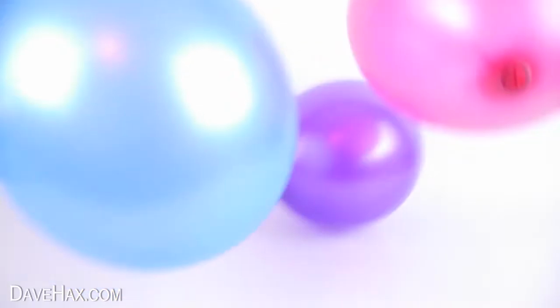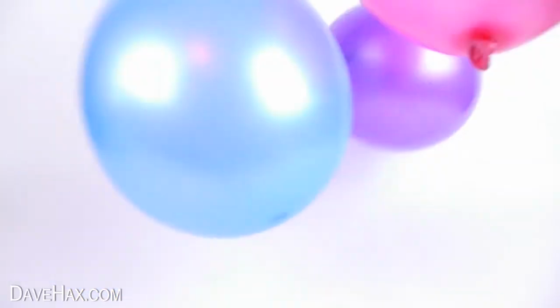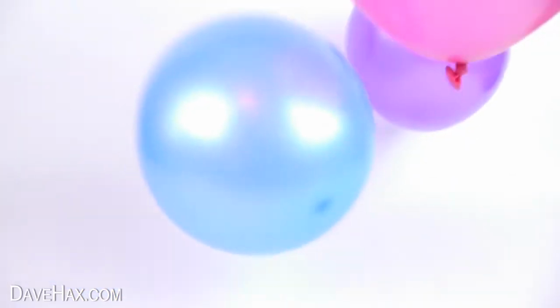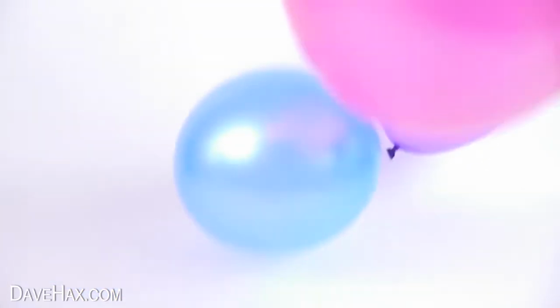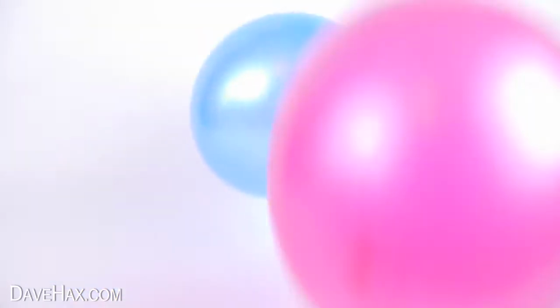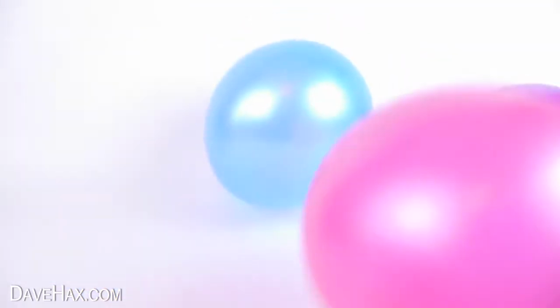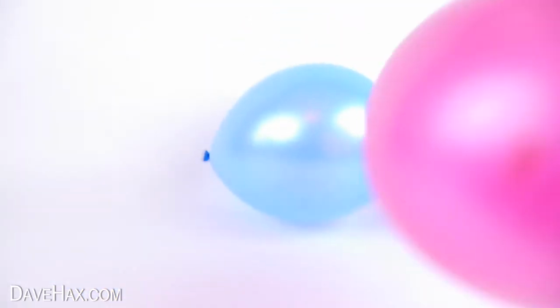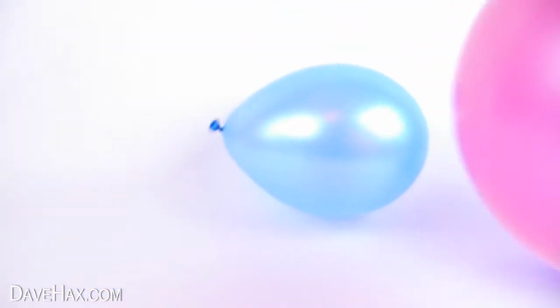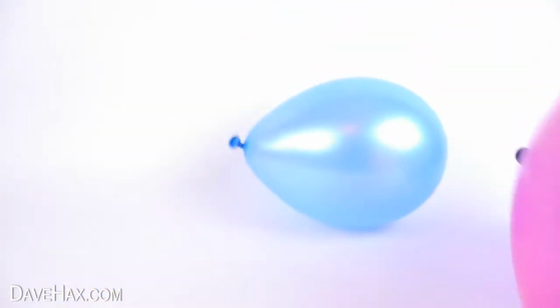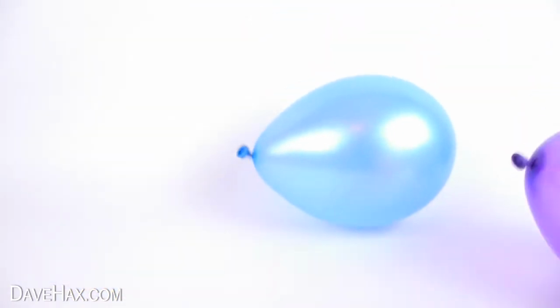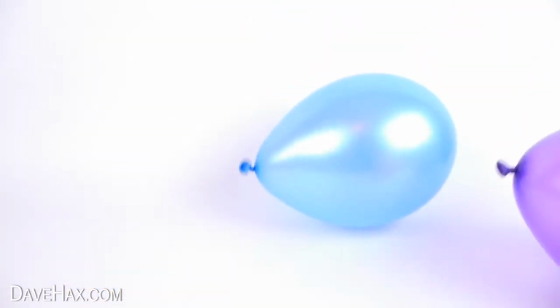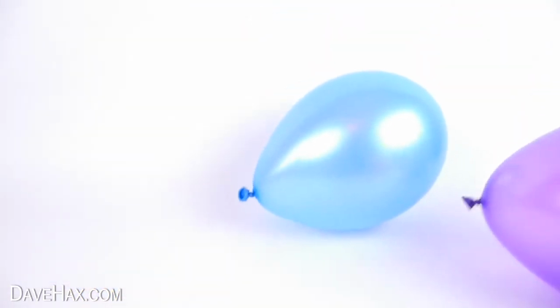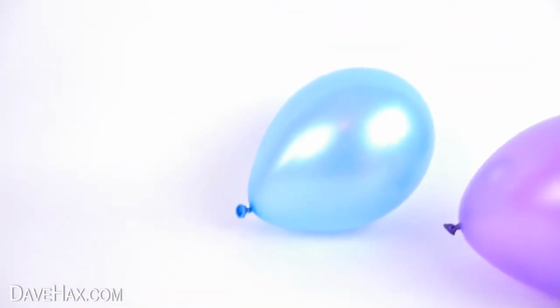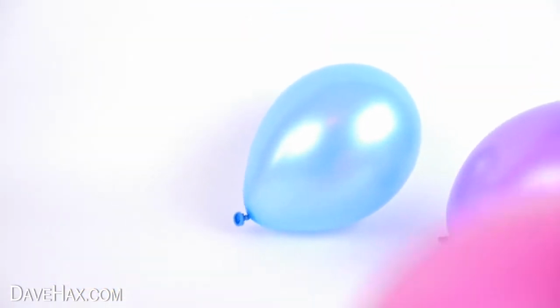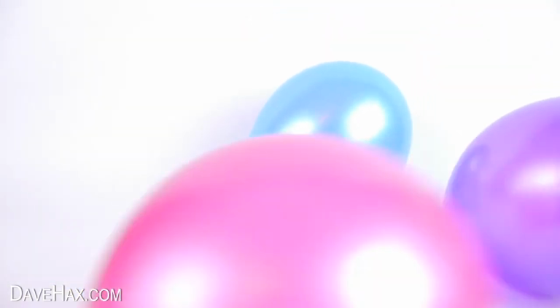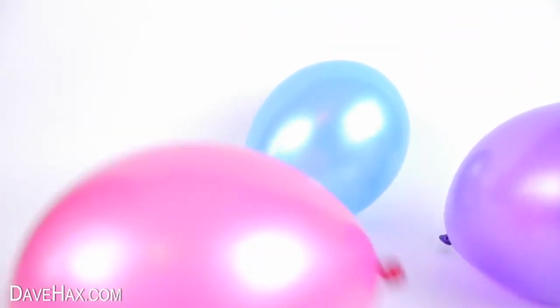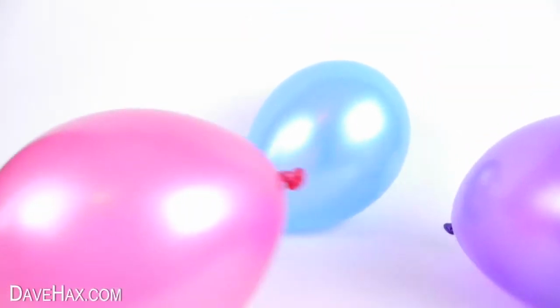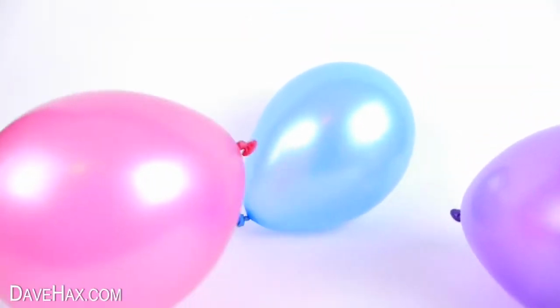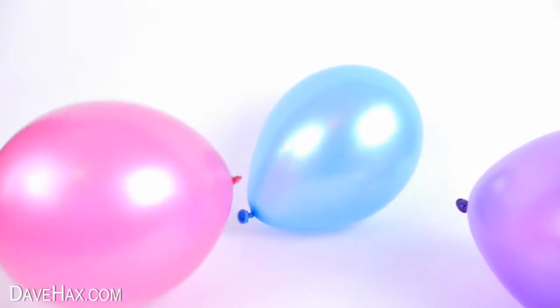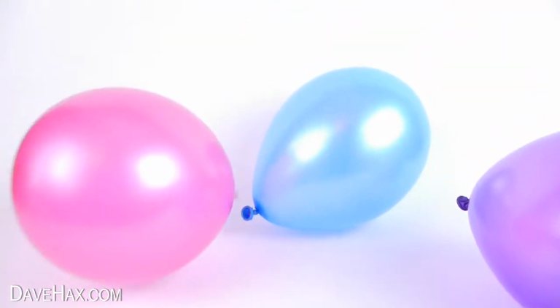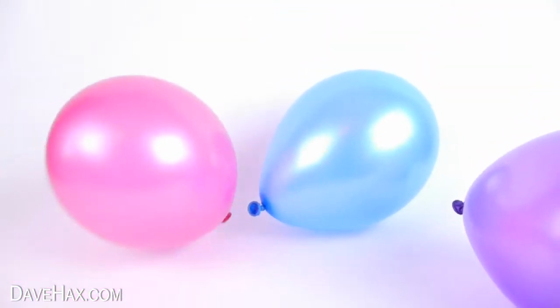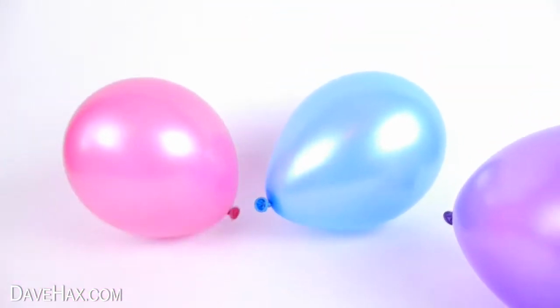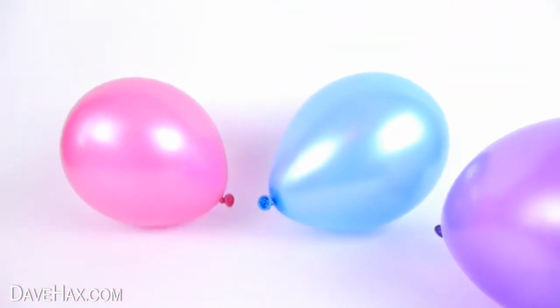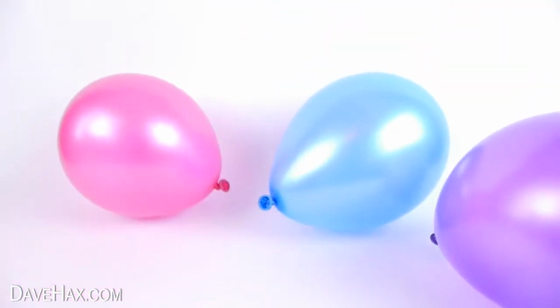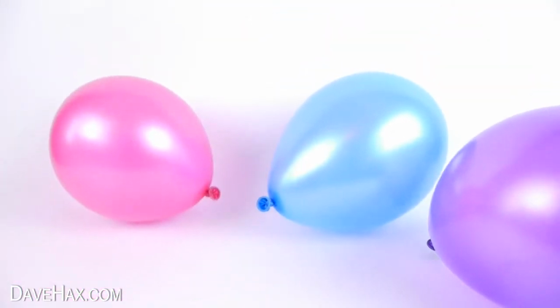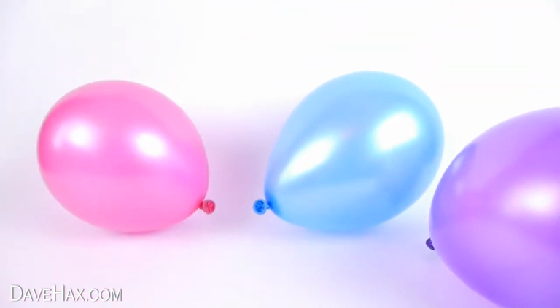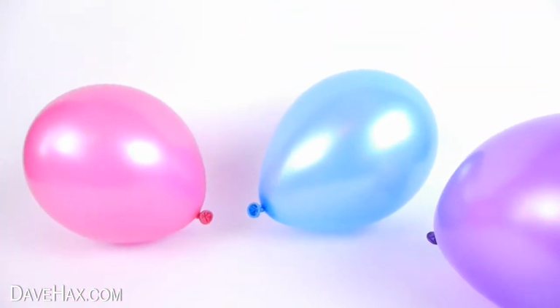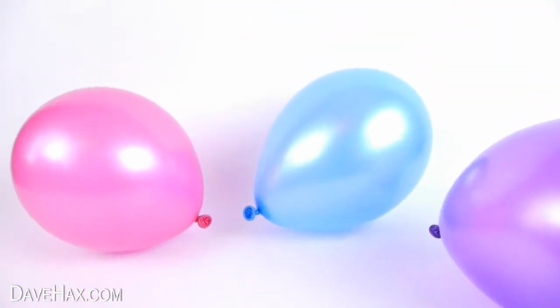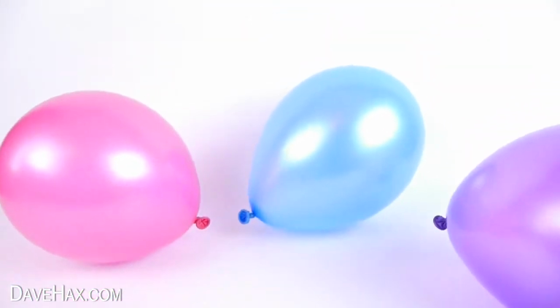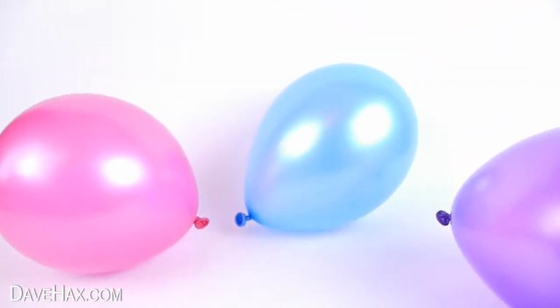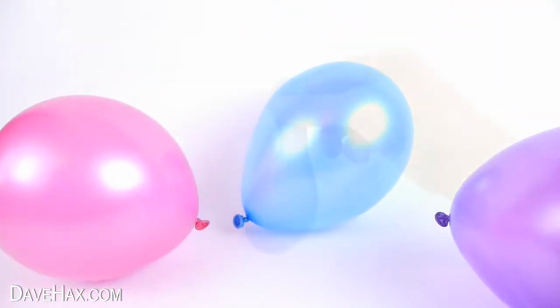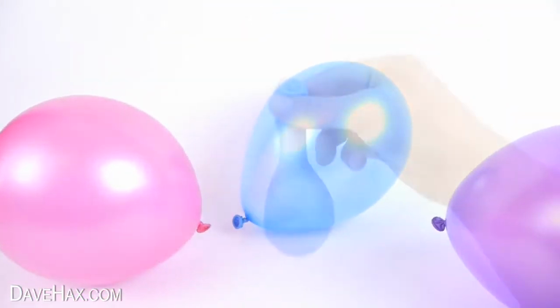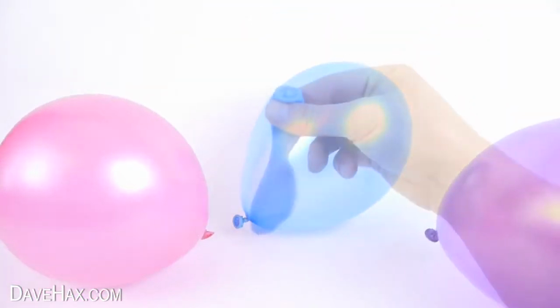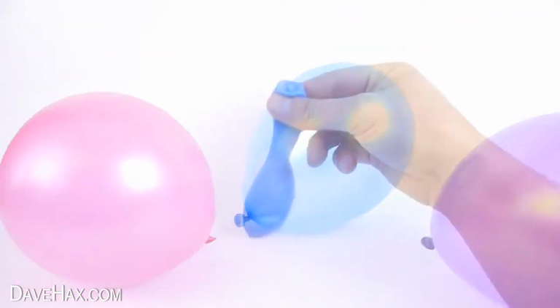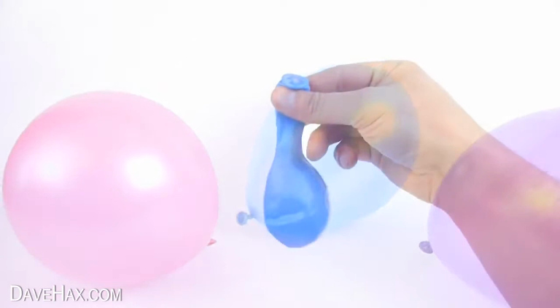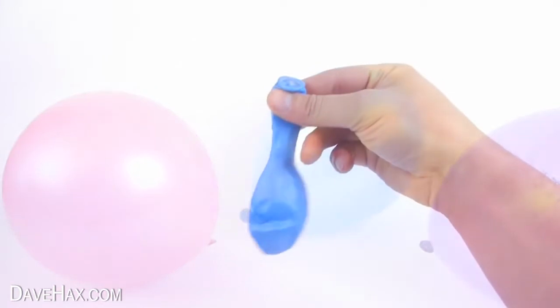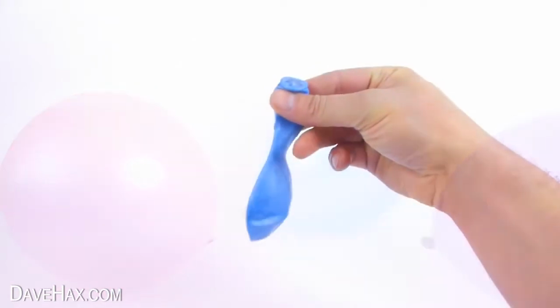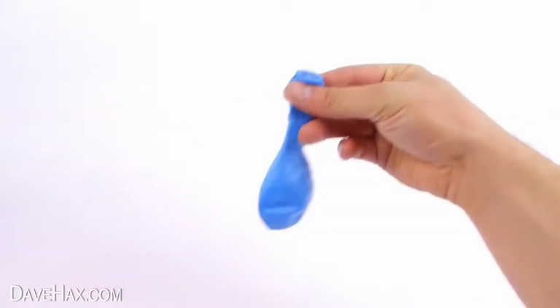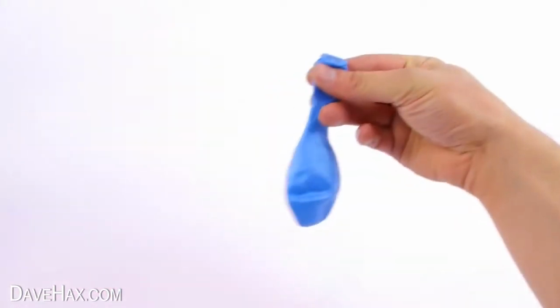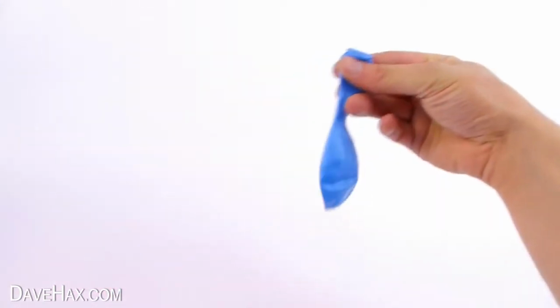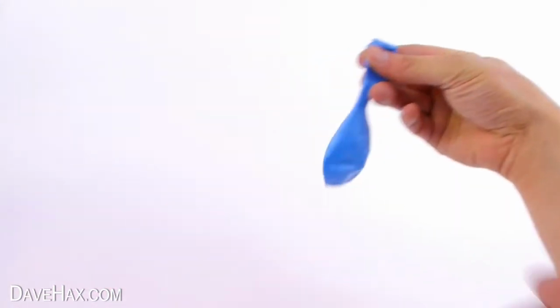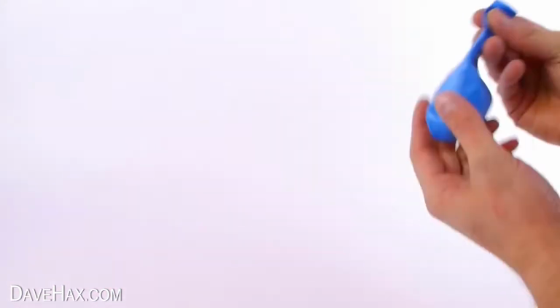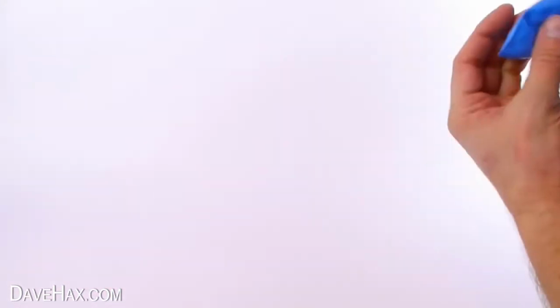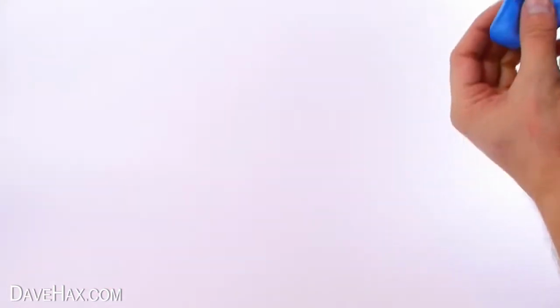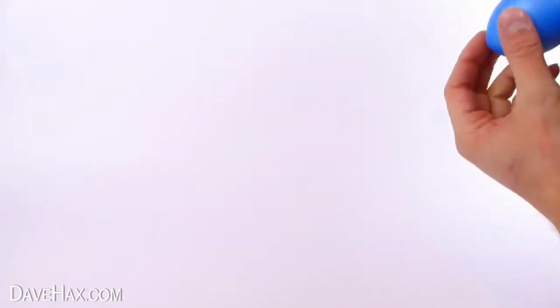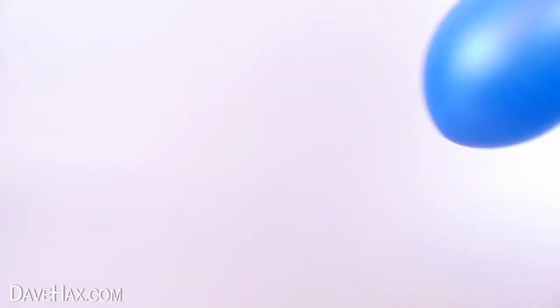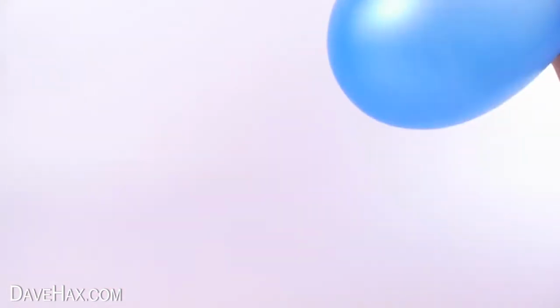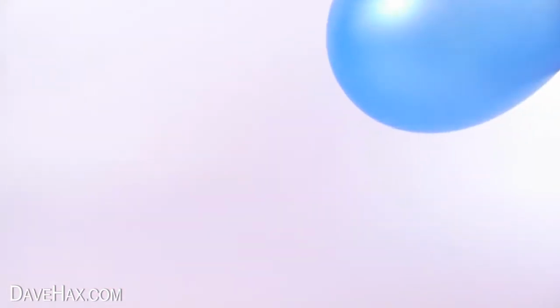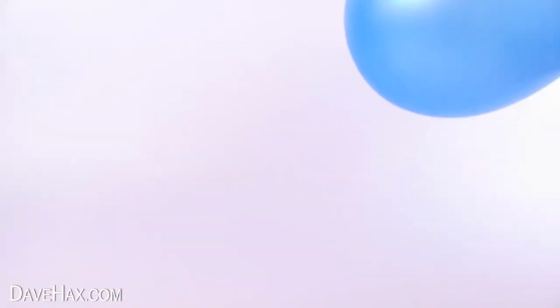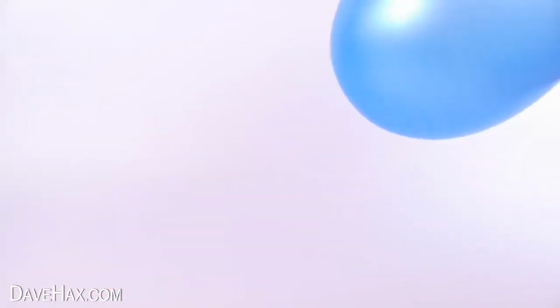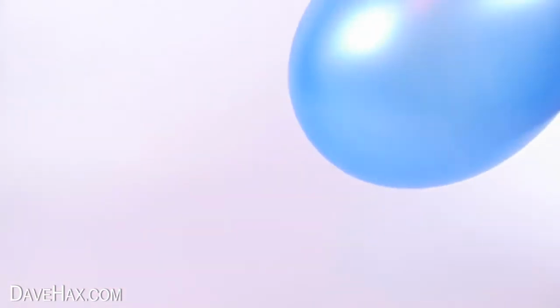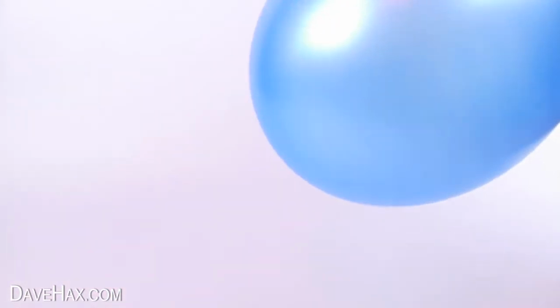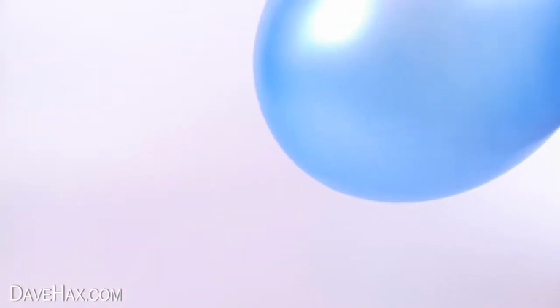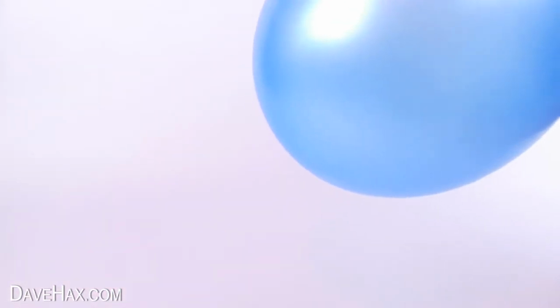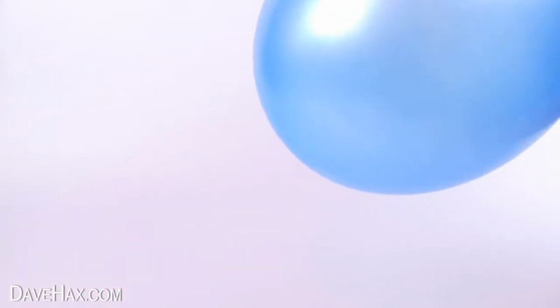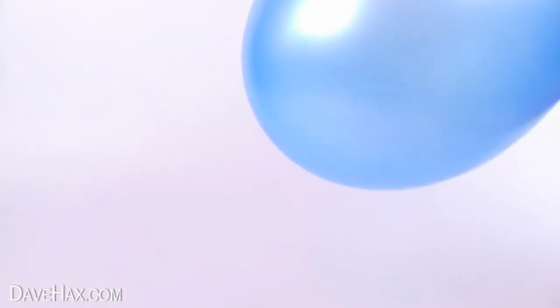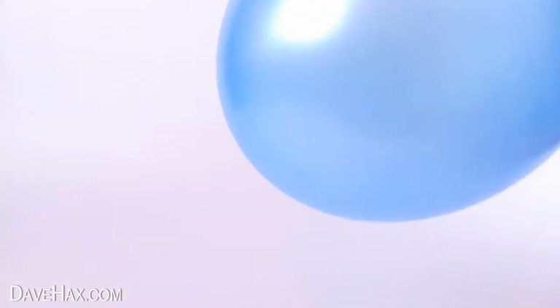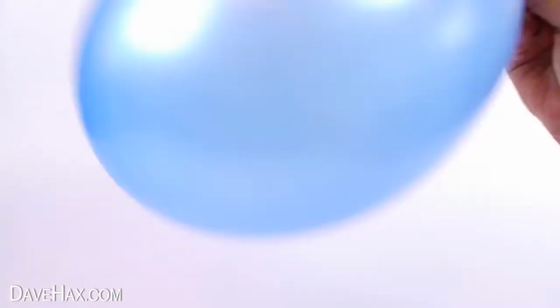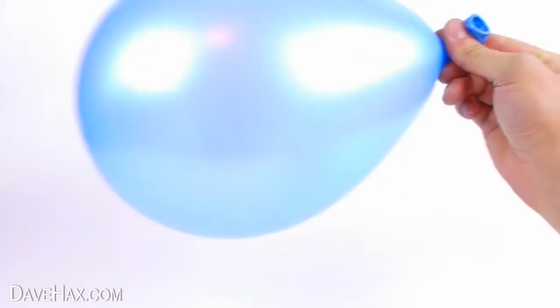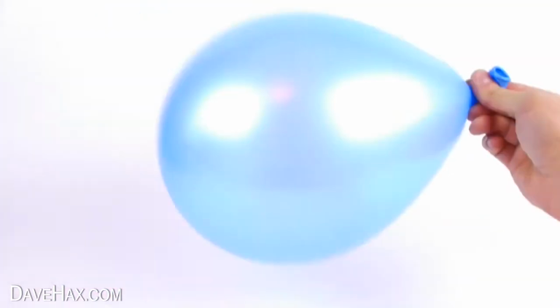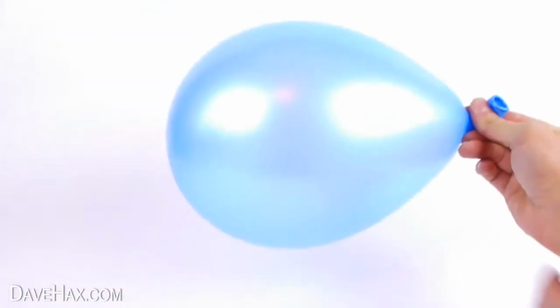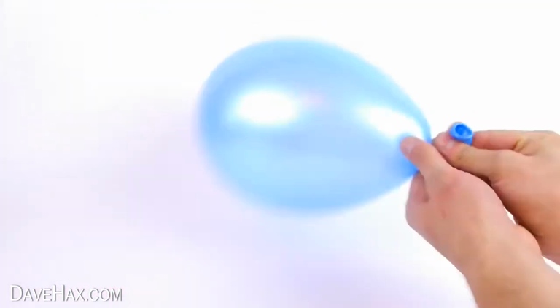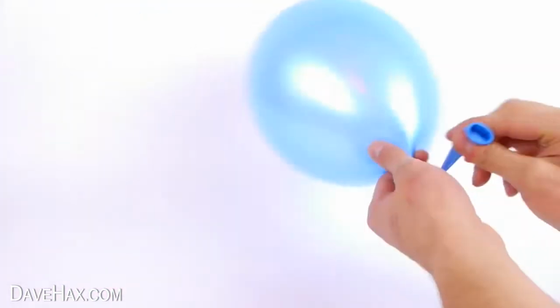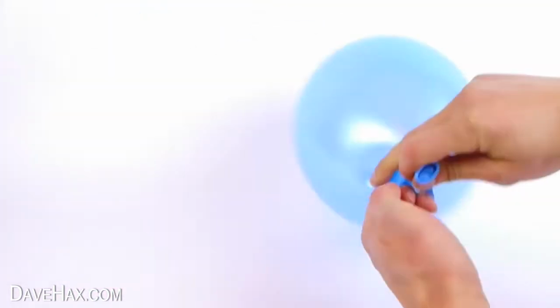Today I'm going to show you three great experiments using balloons. For the first we're going to inflate a balloon and tie it off.